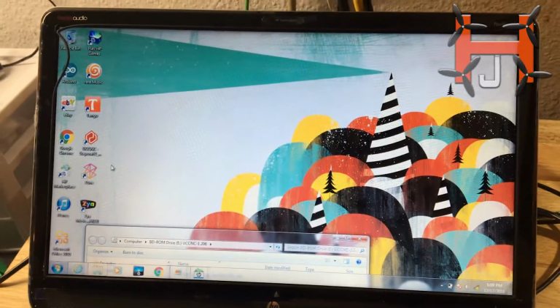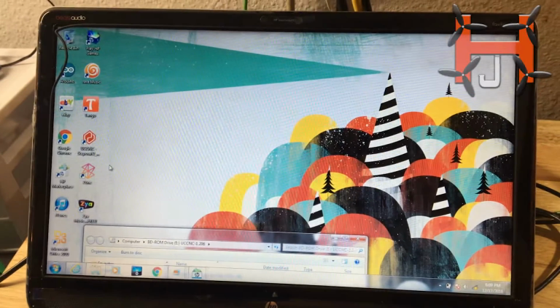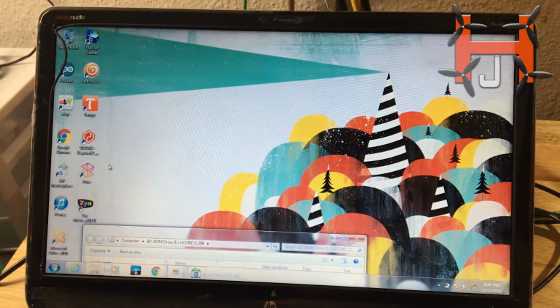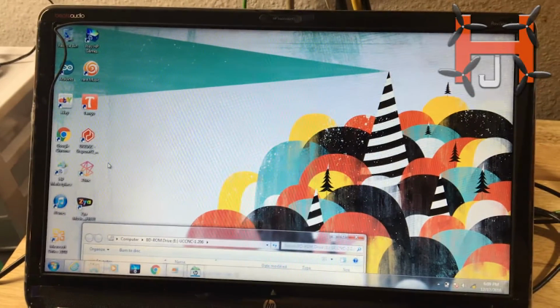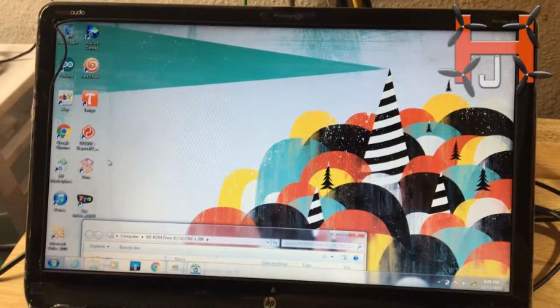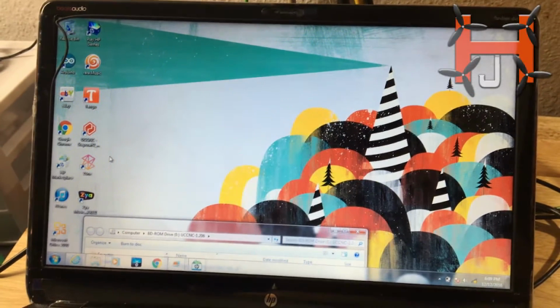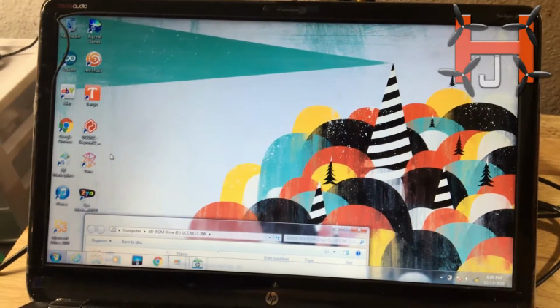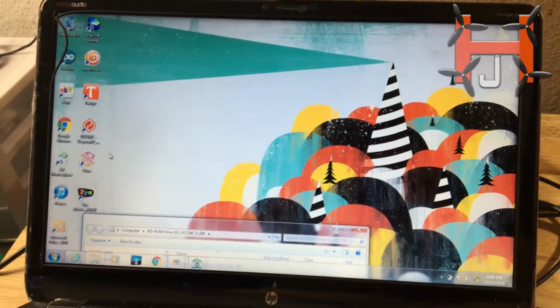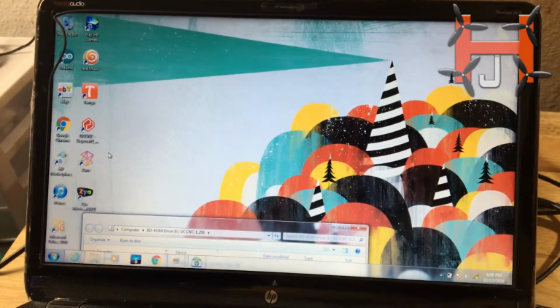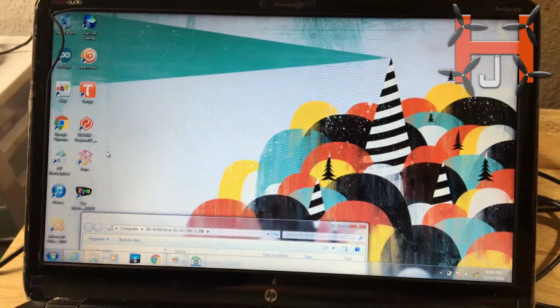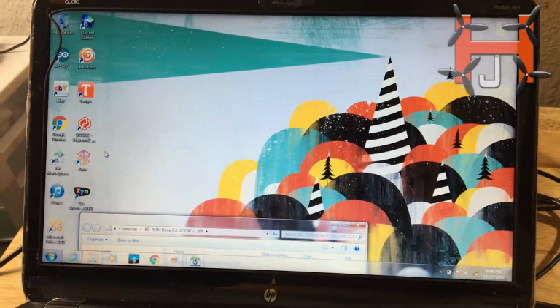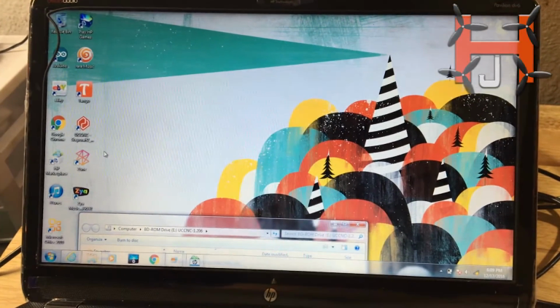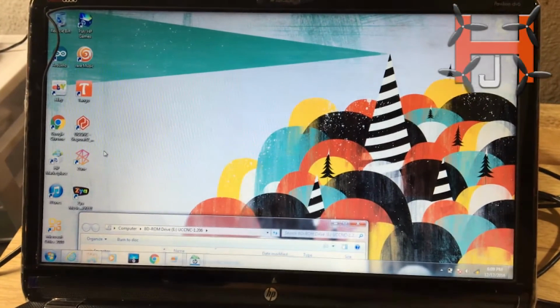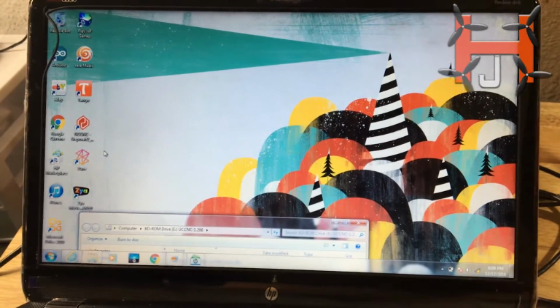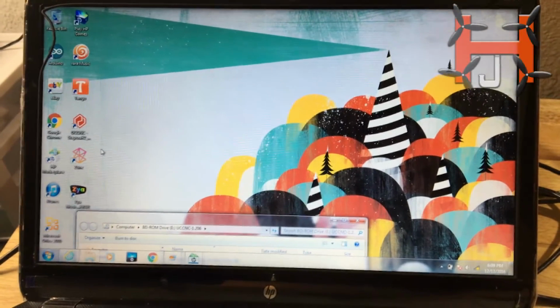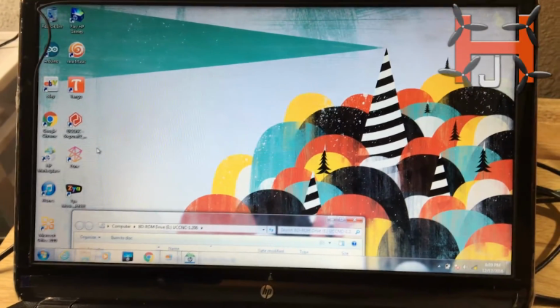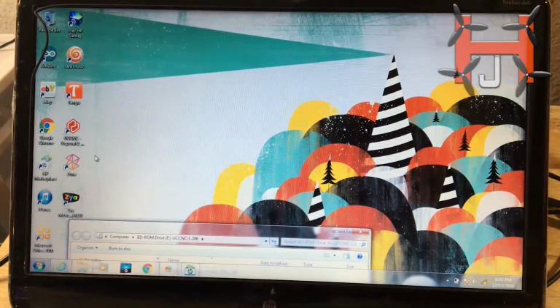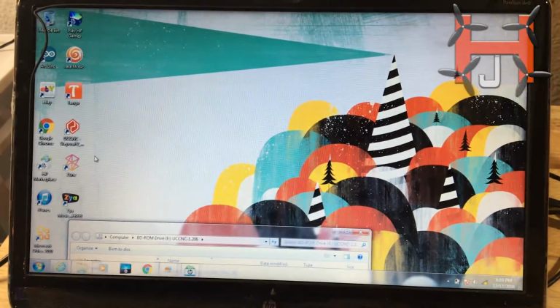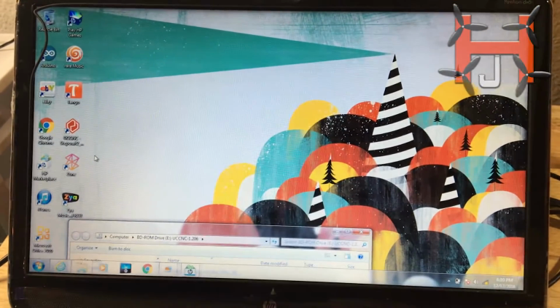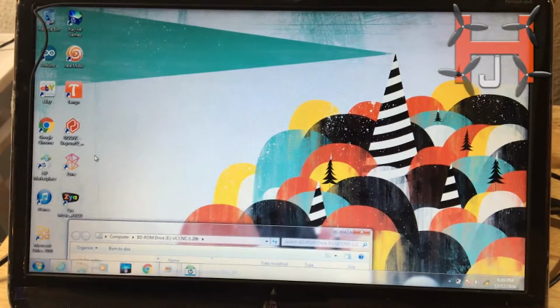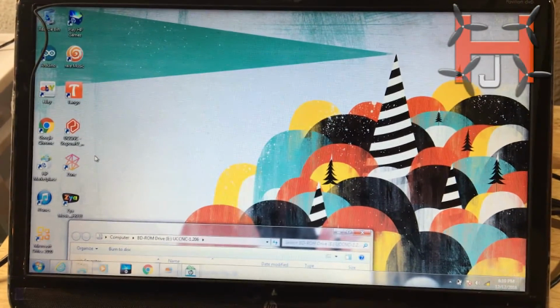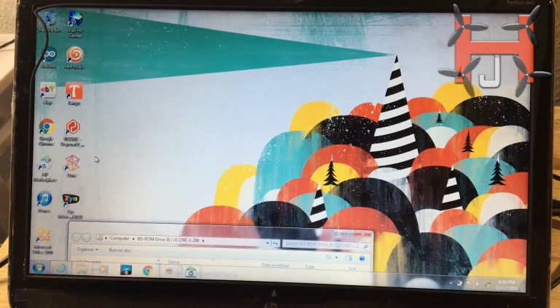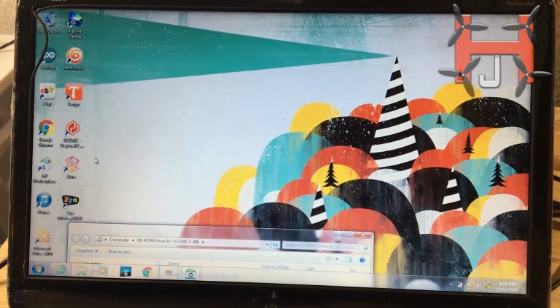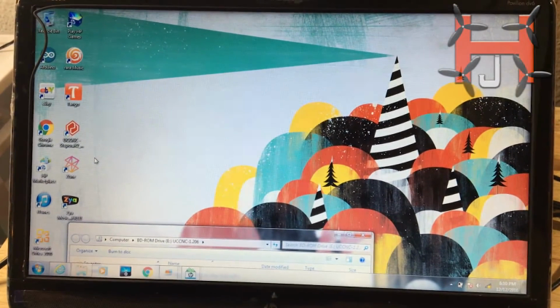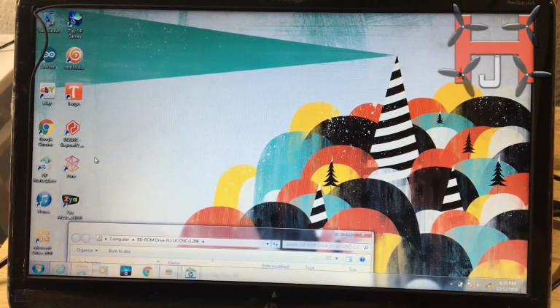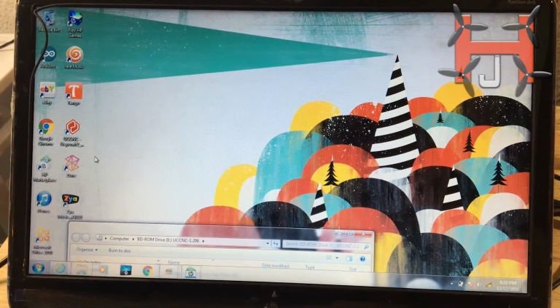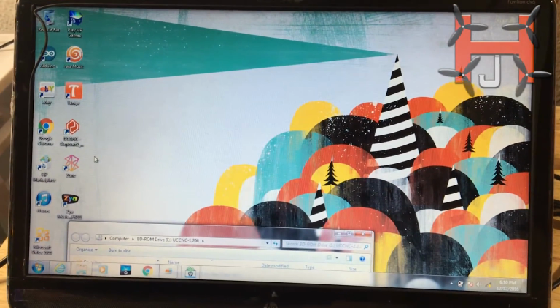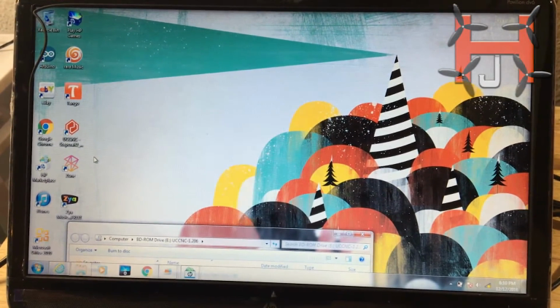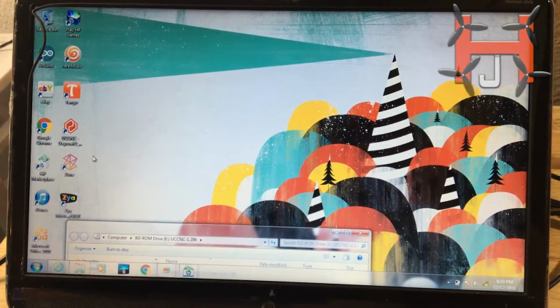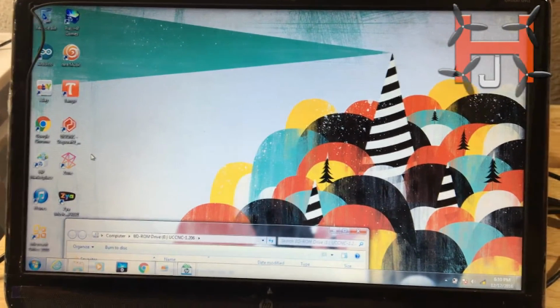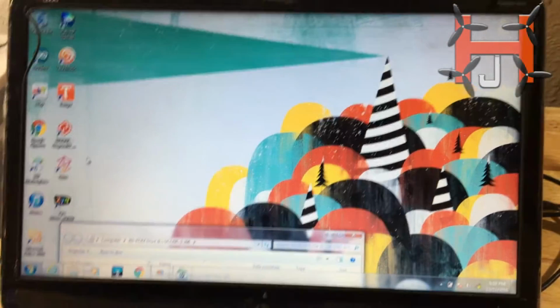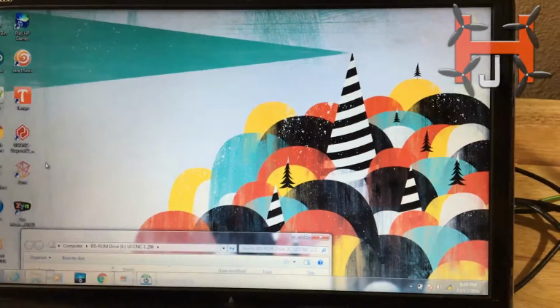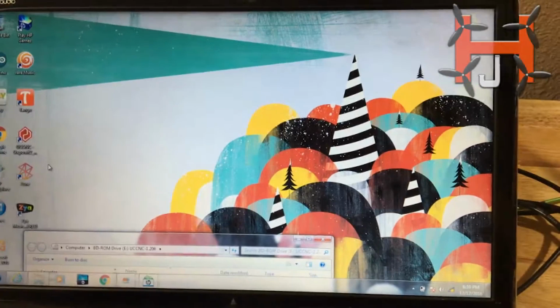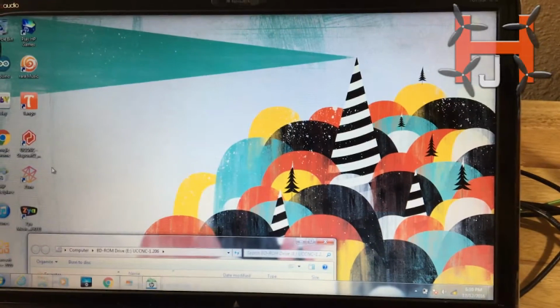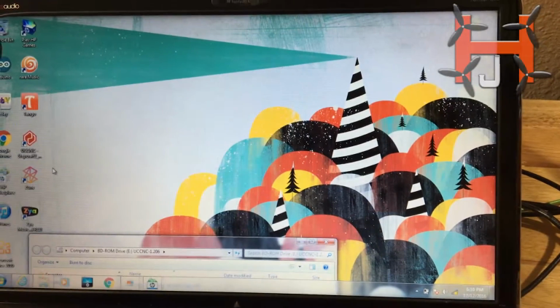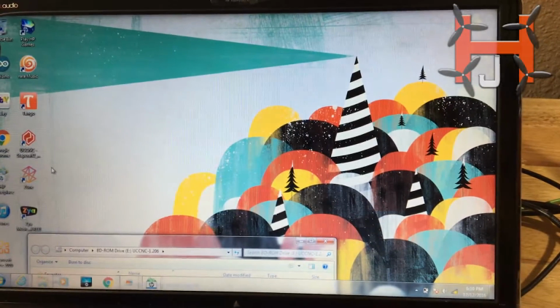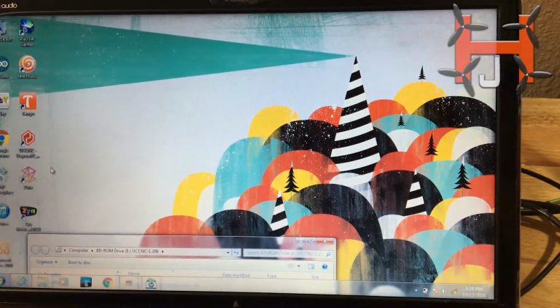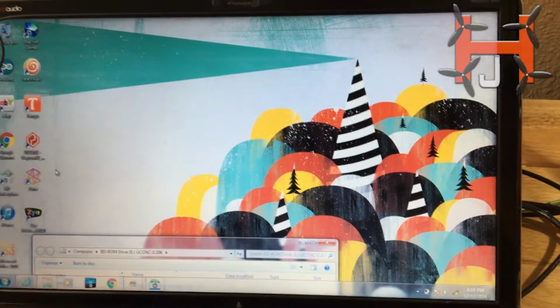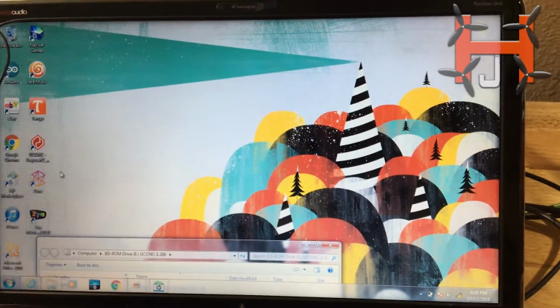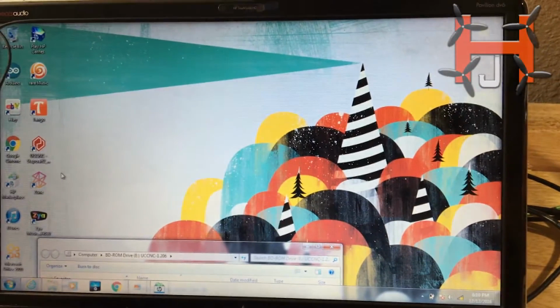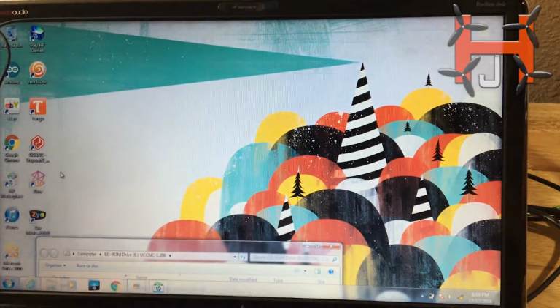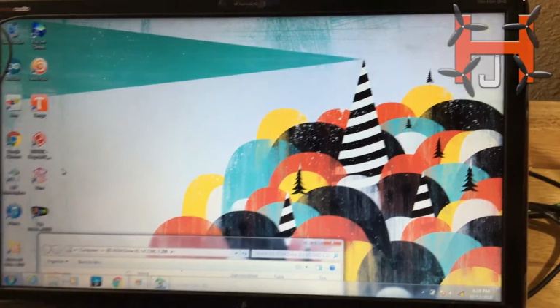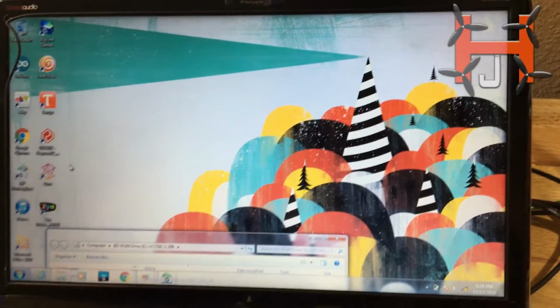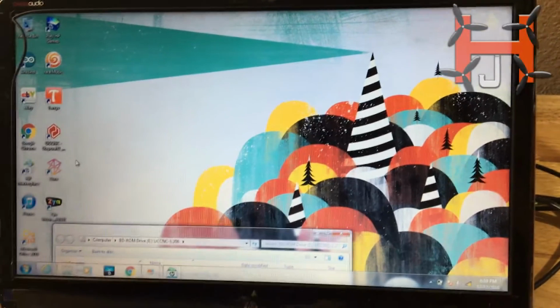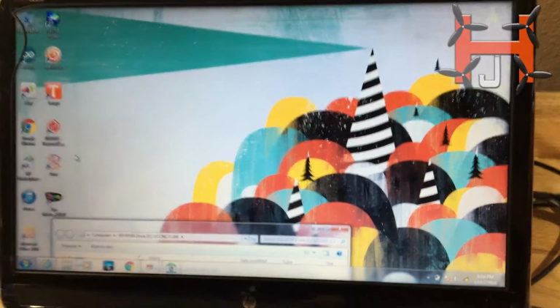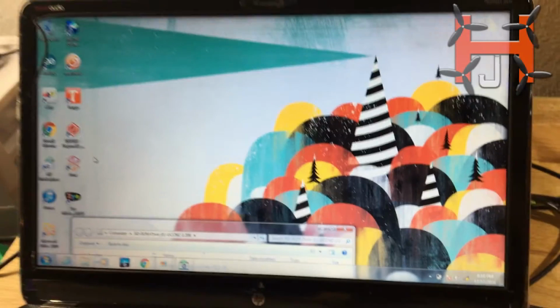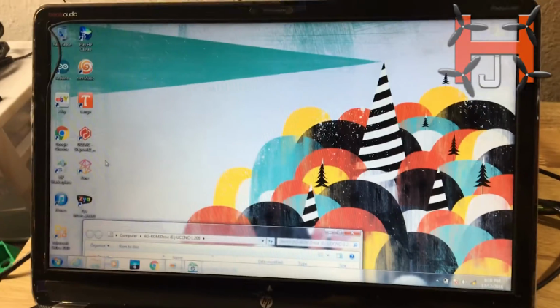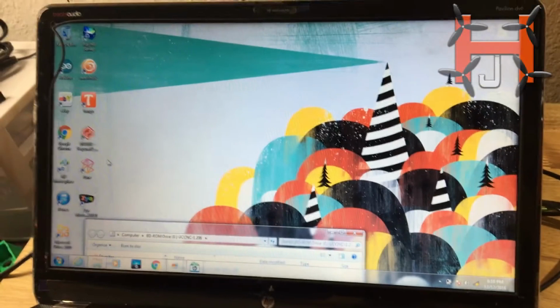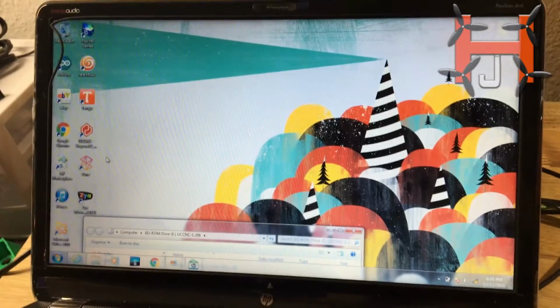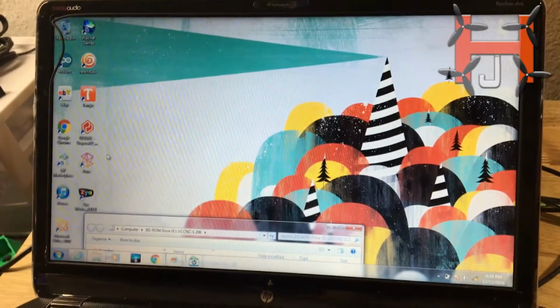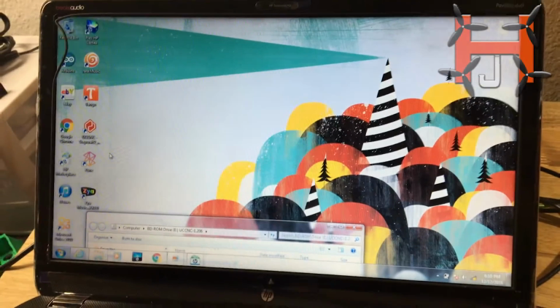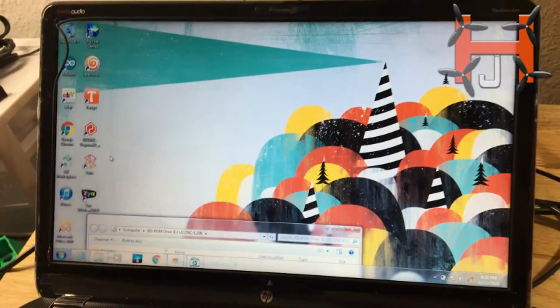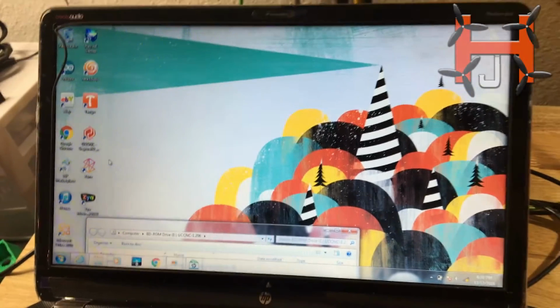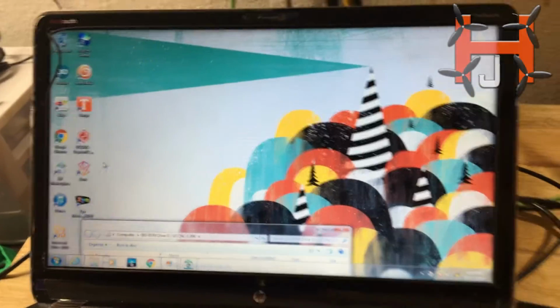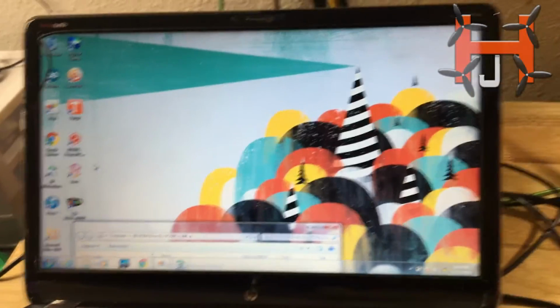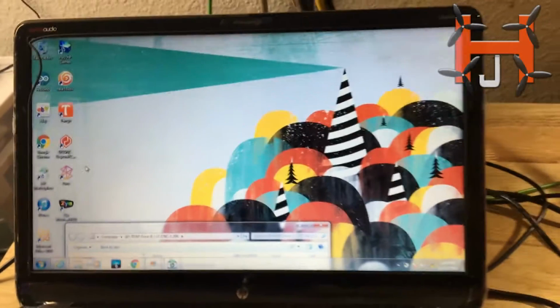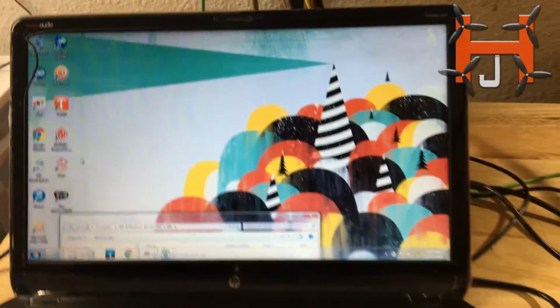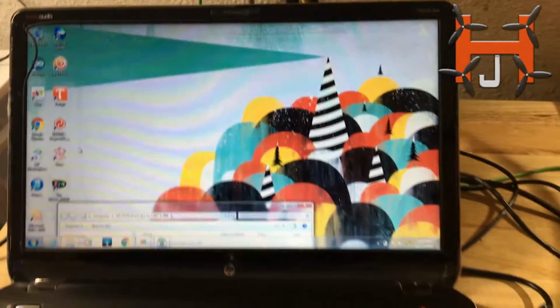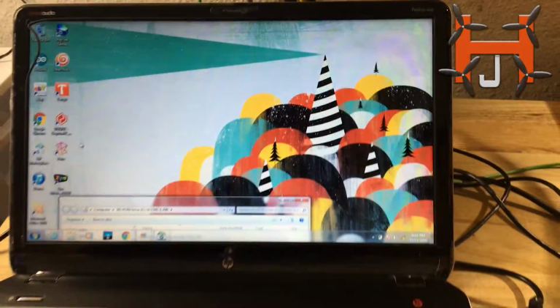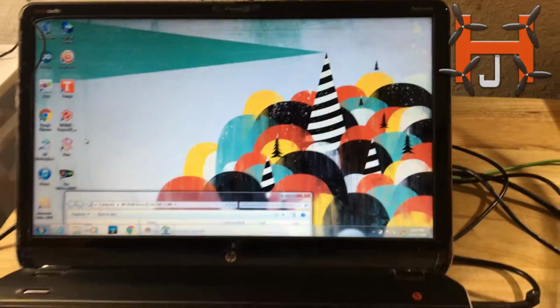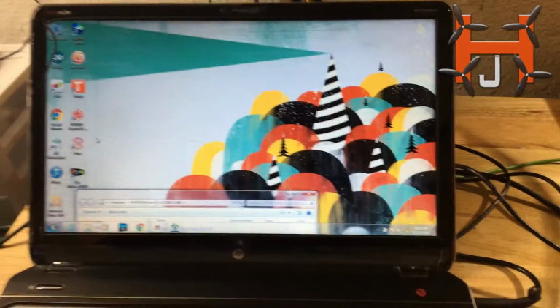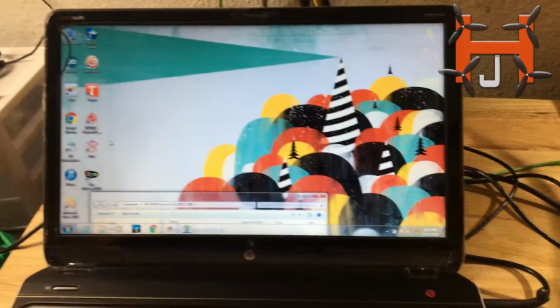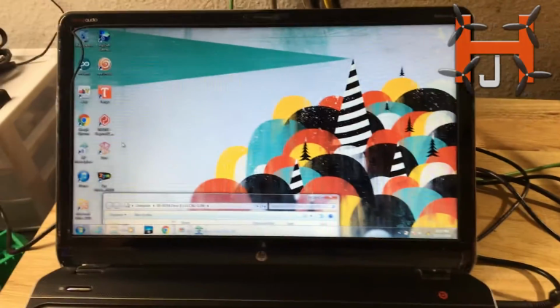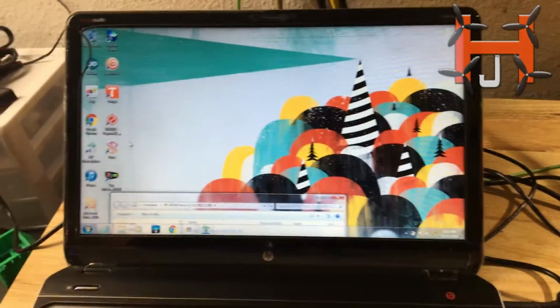Hello guys, this is Hover Junkie, hope everybody is doing well. We're going to do a little test run on my CNC, Stephcraft.